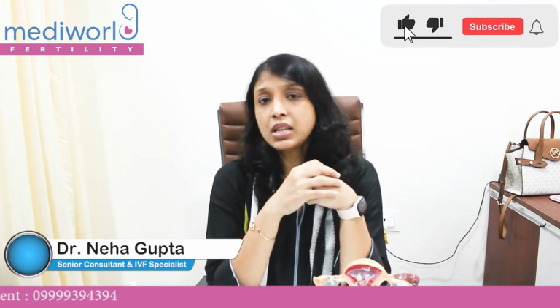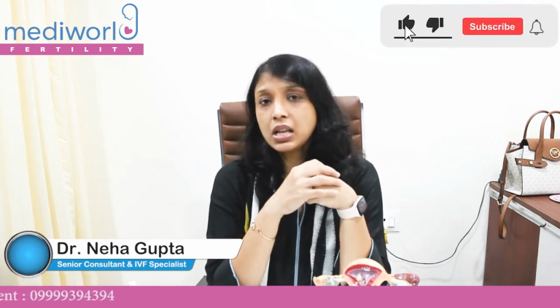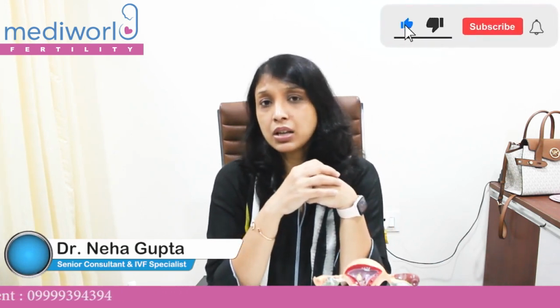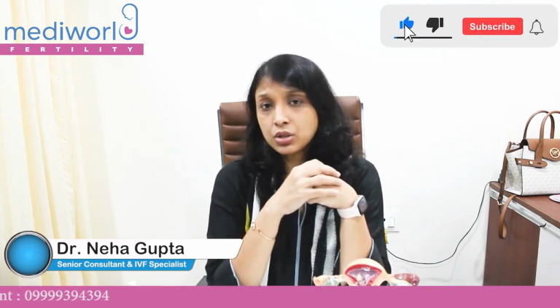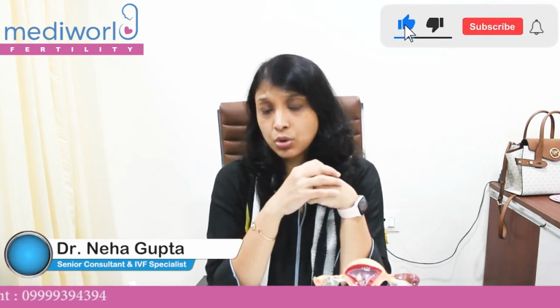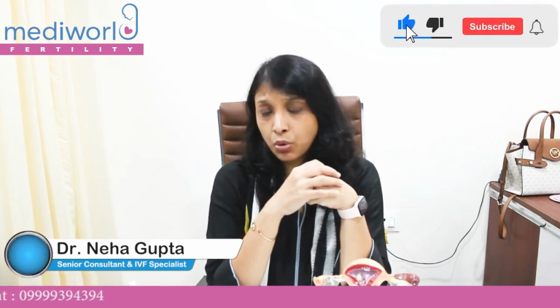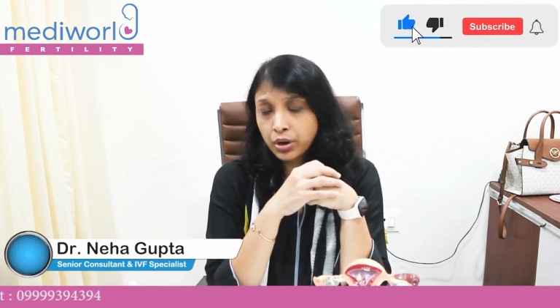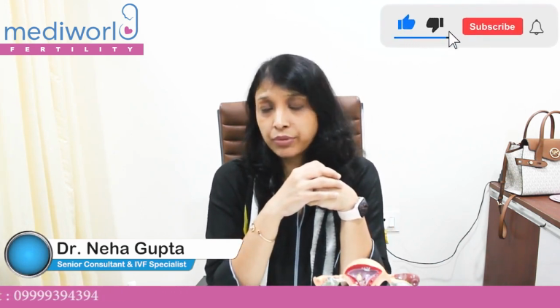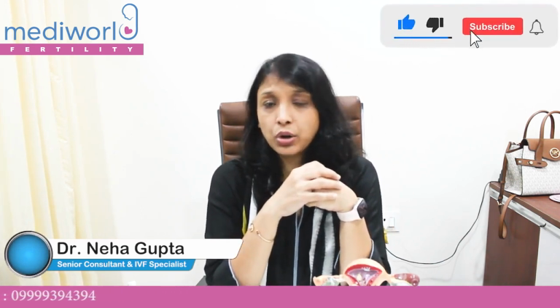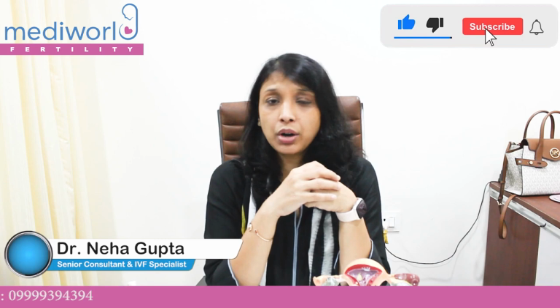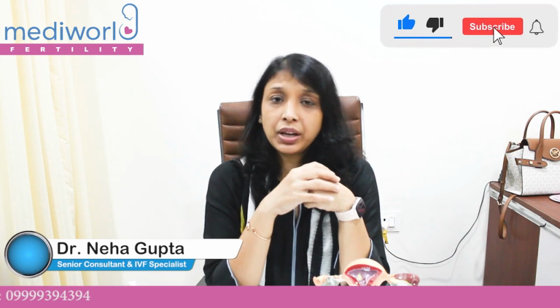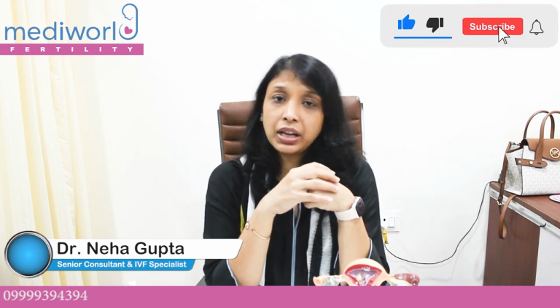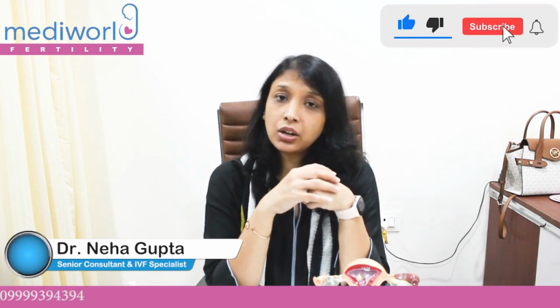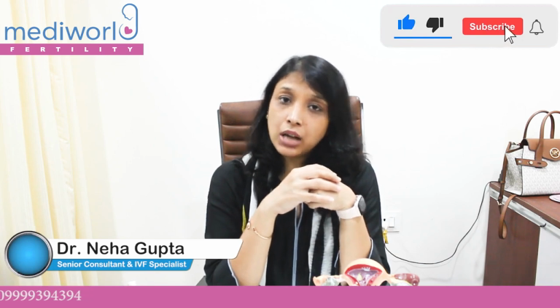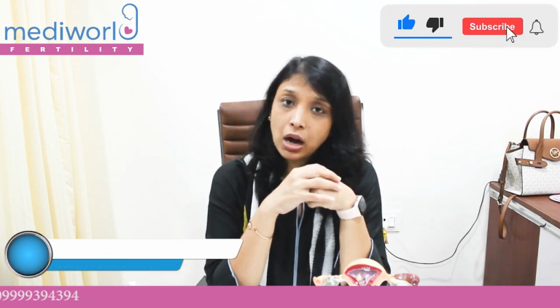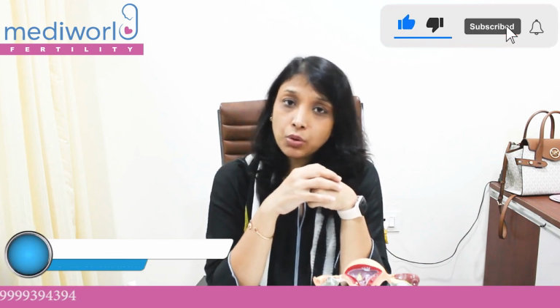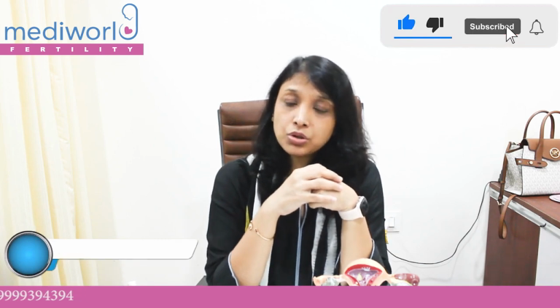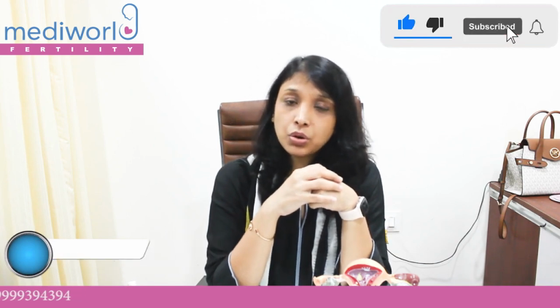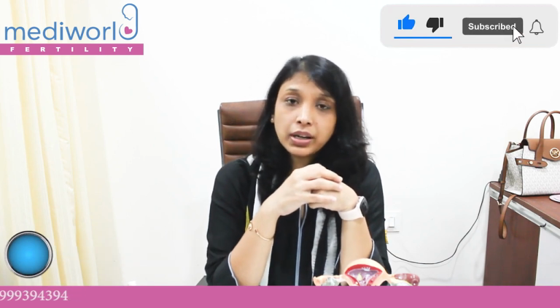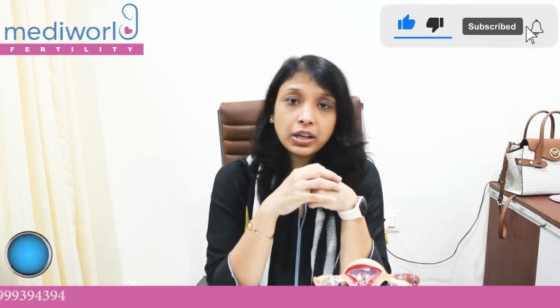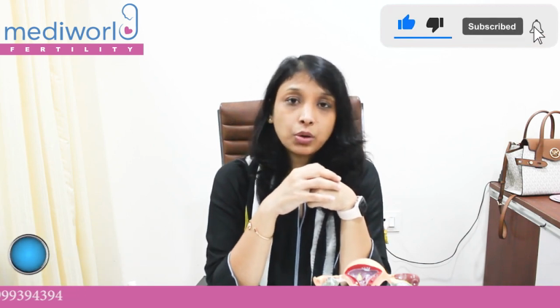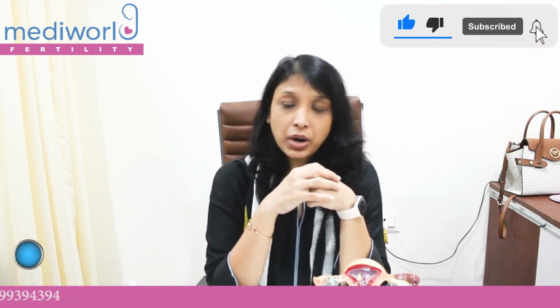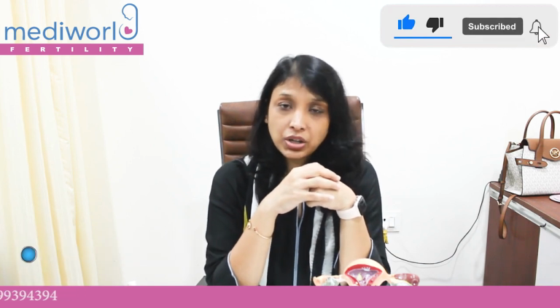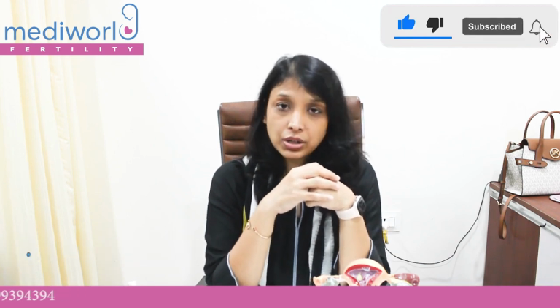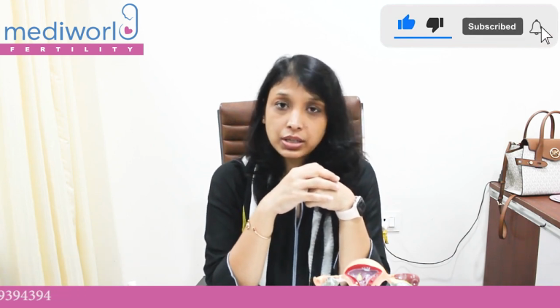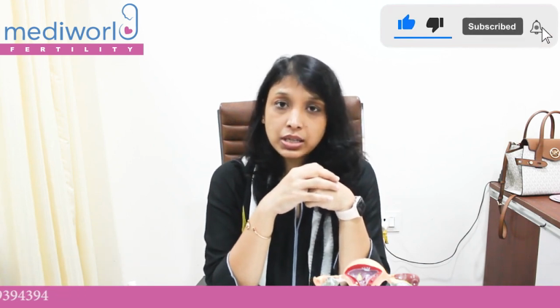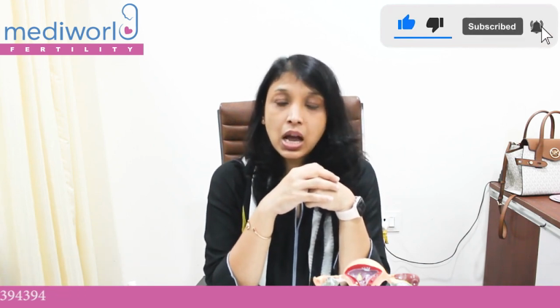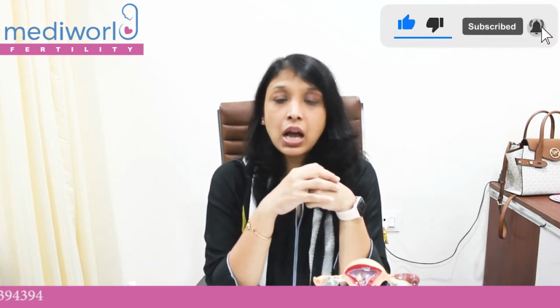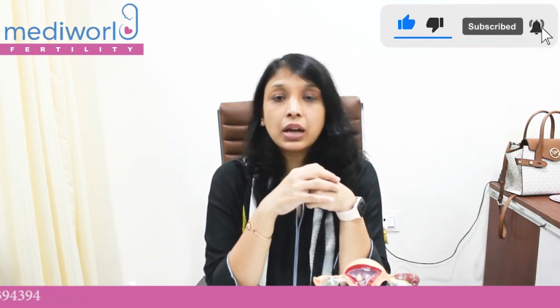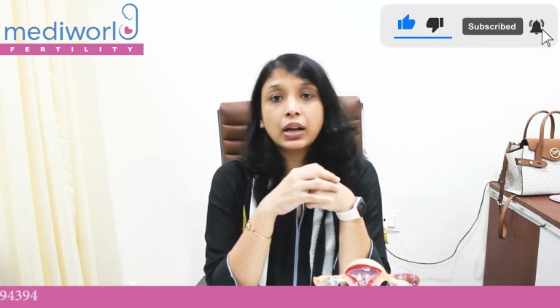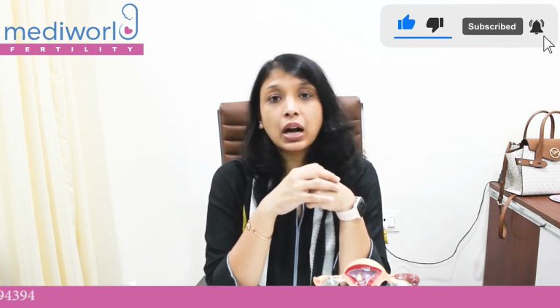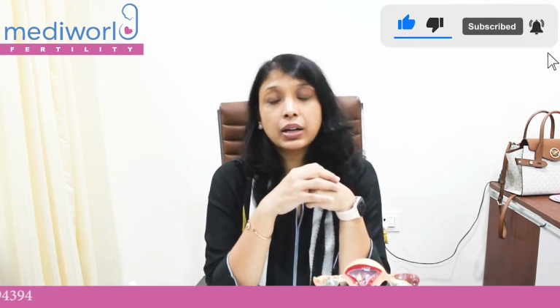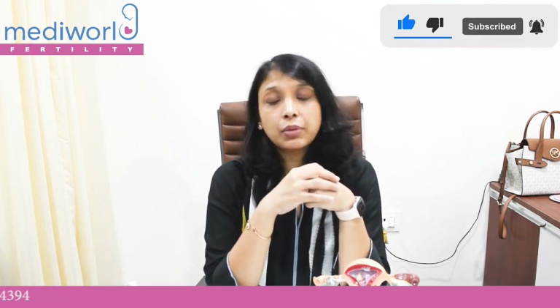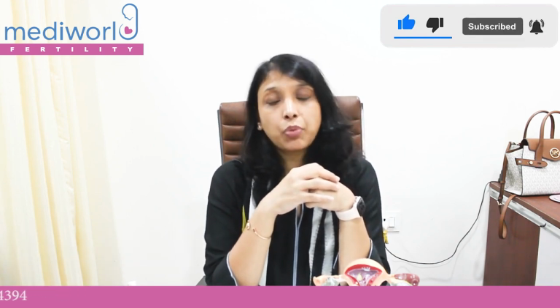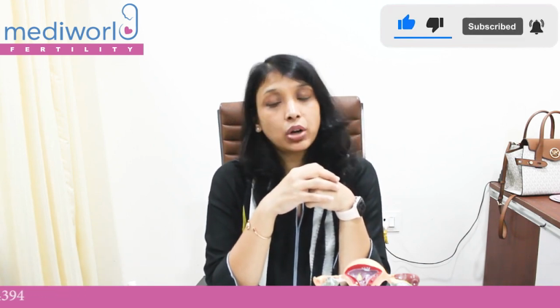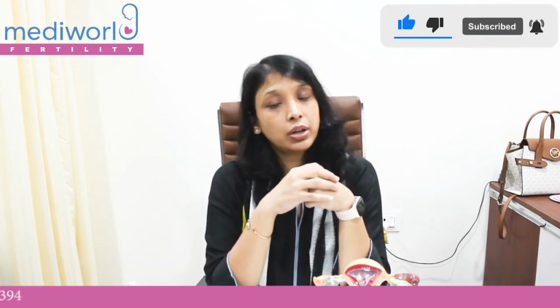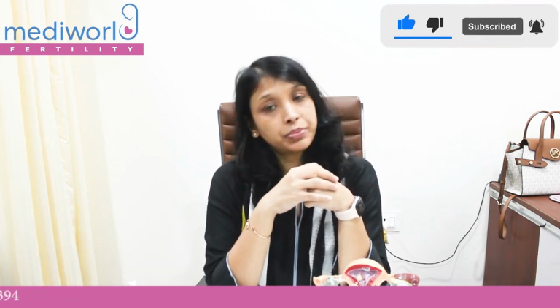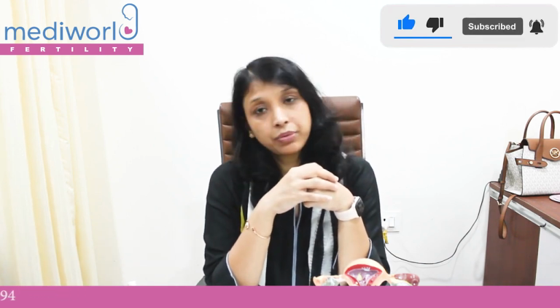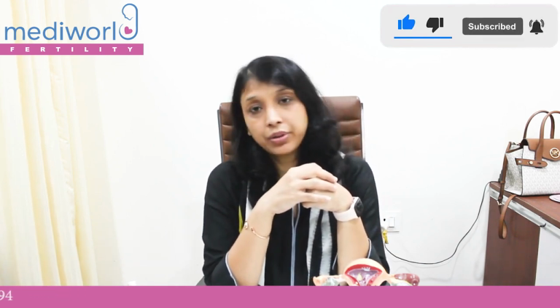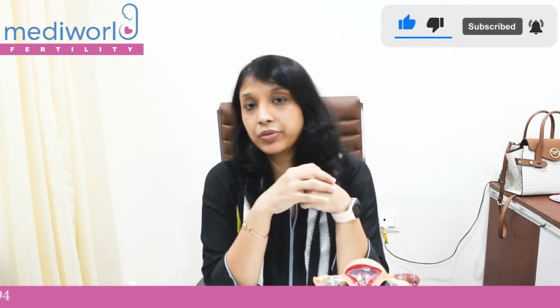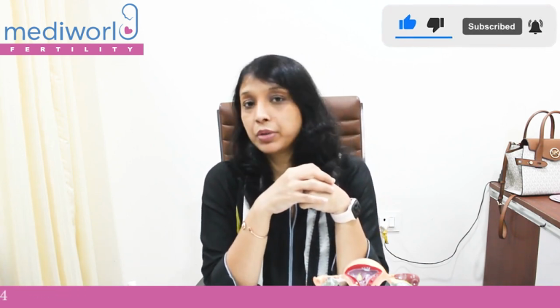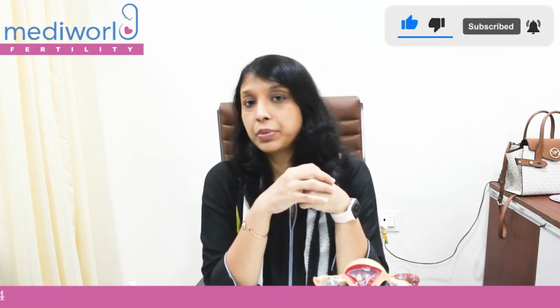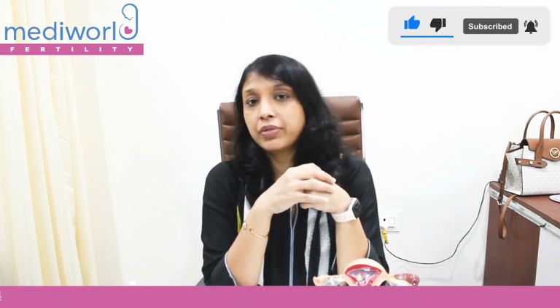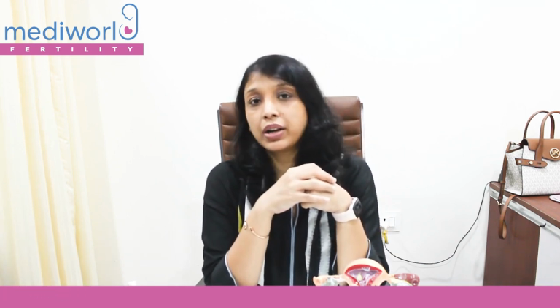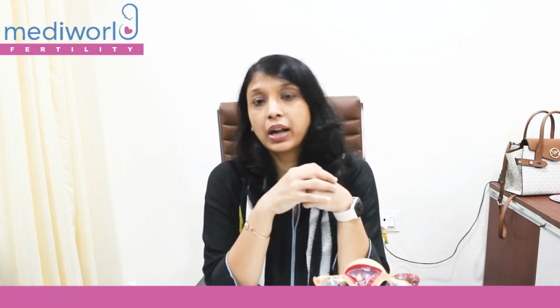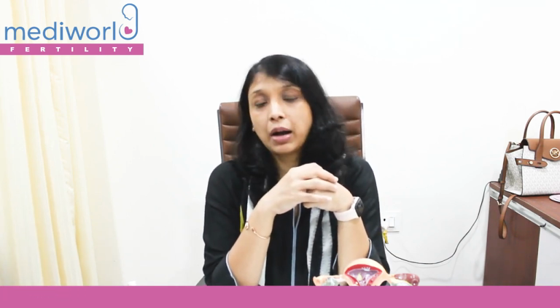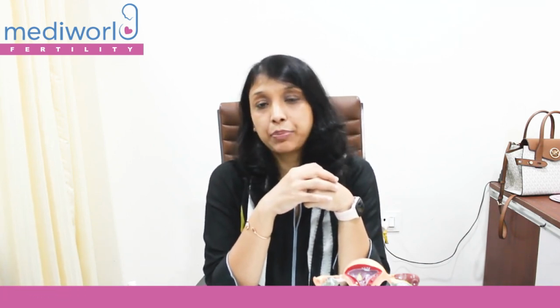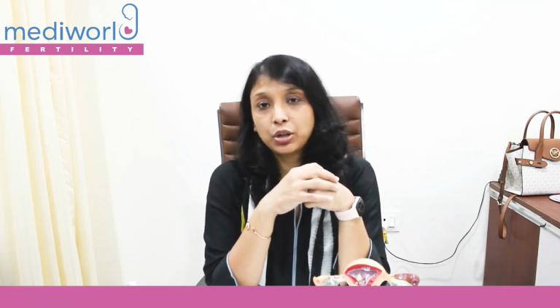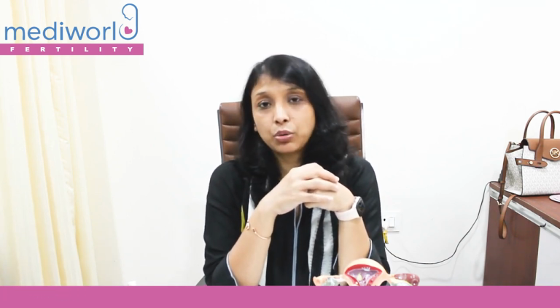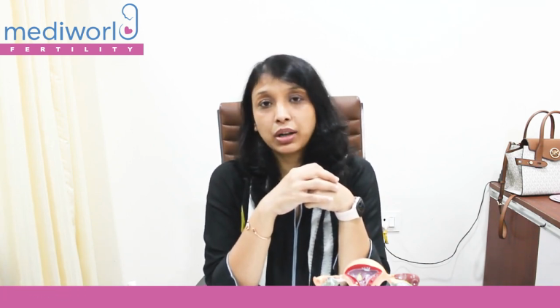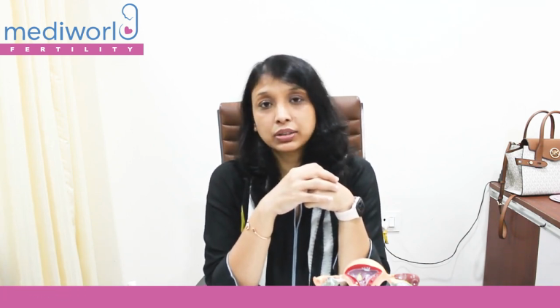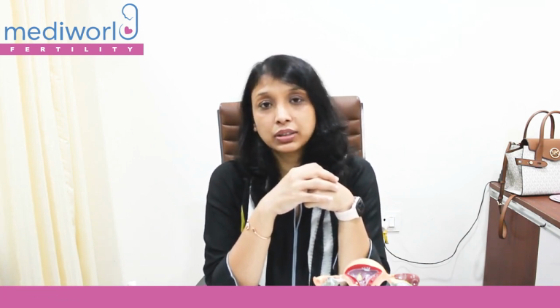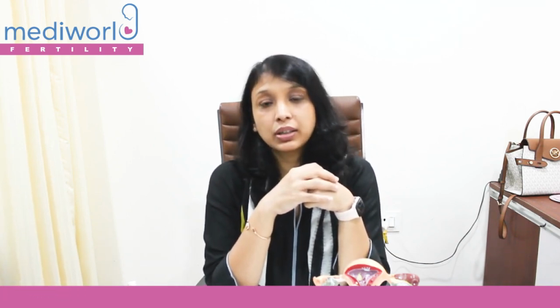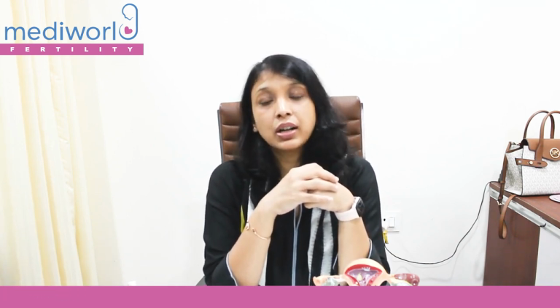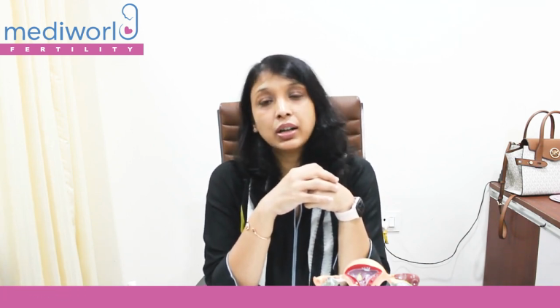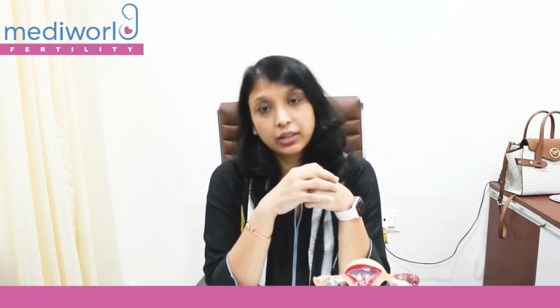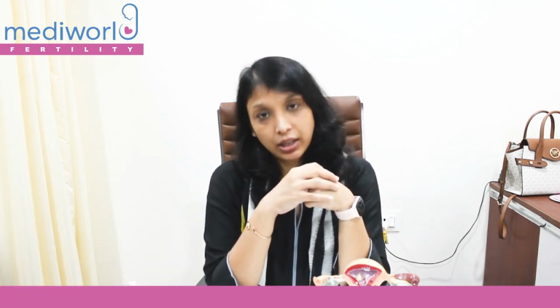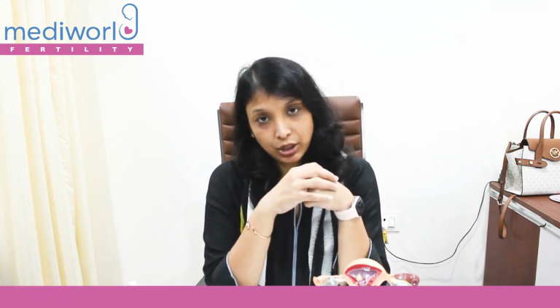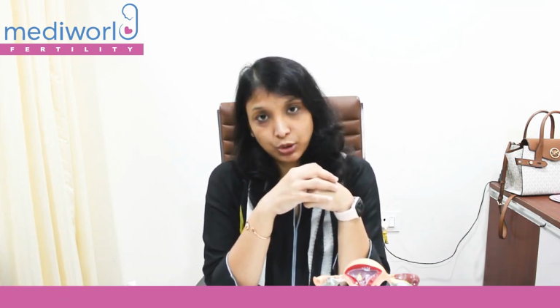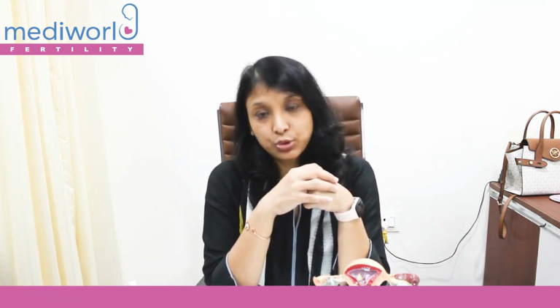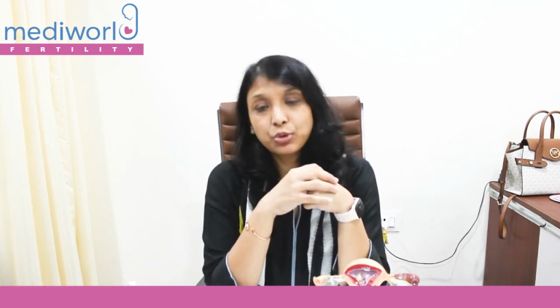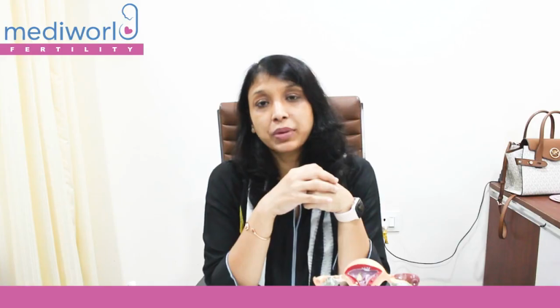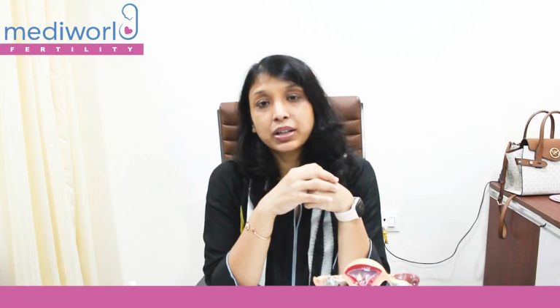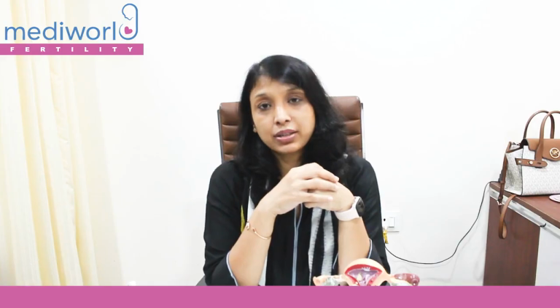If you have any doubts or questions regarding polyps, we will be very happy to answer. Thank you so much.